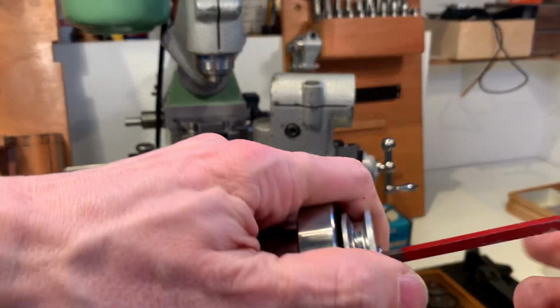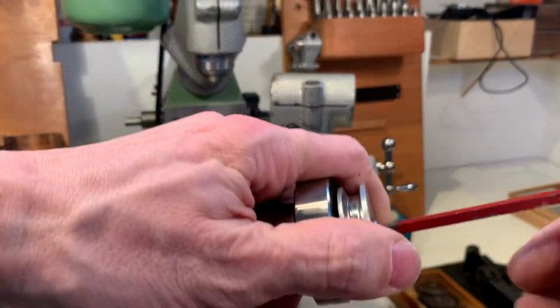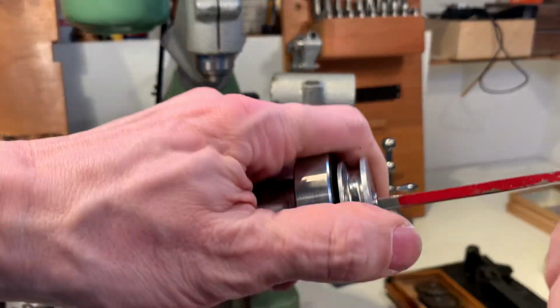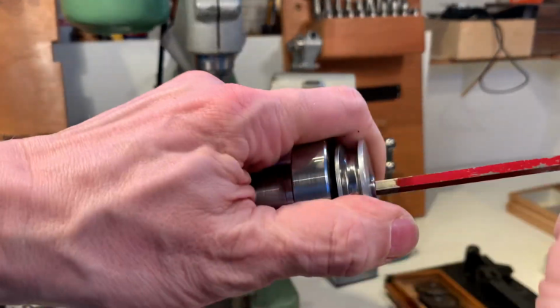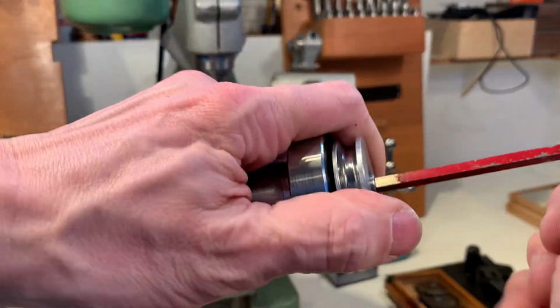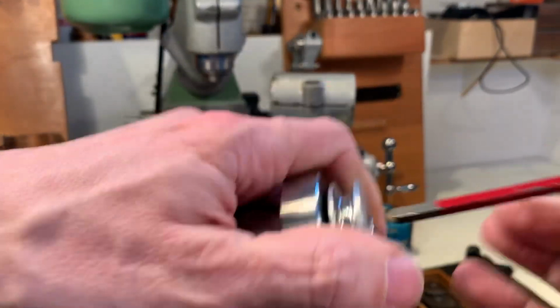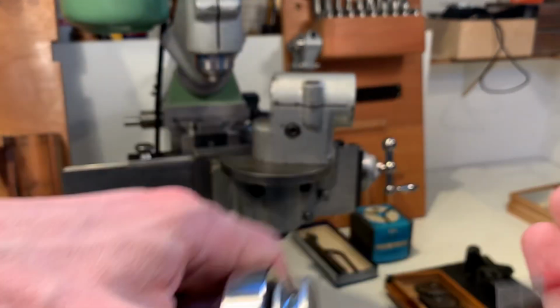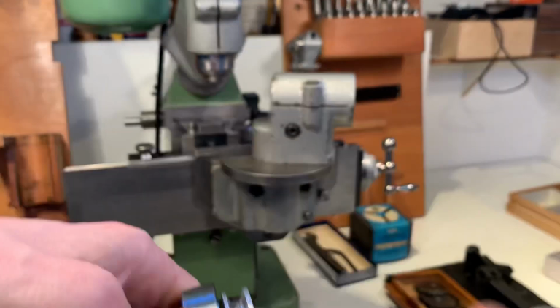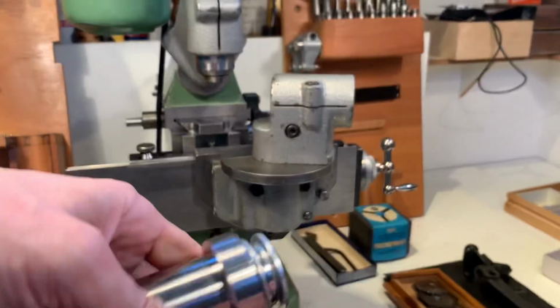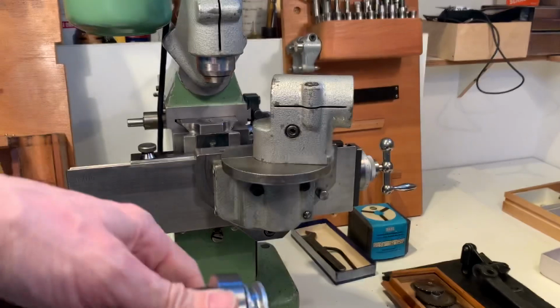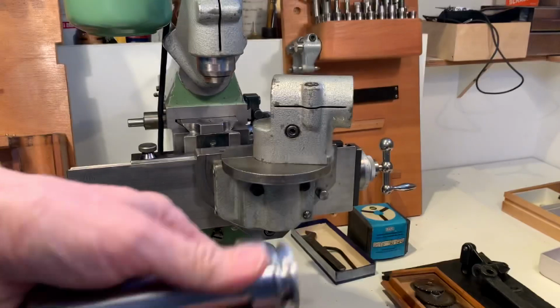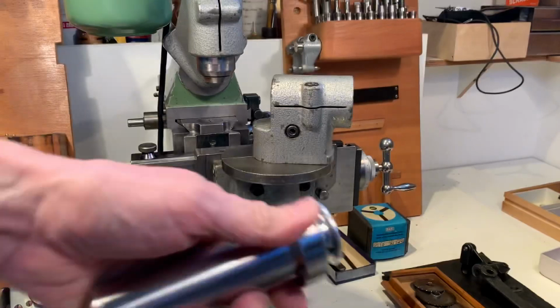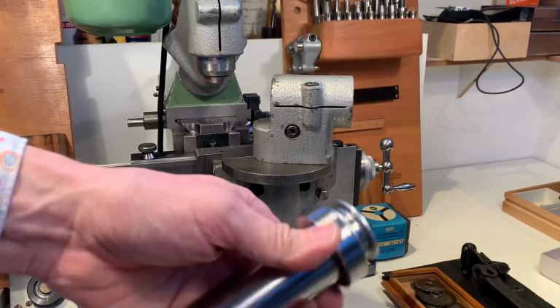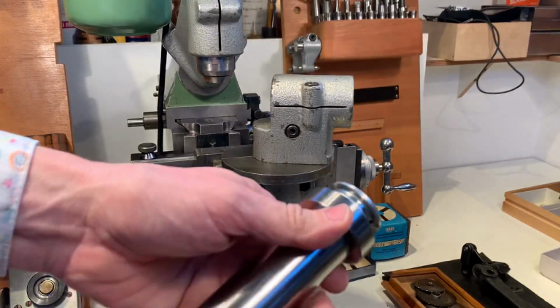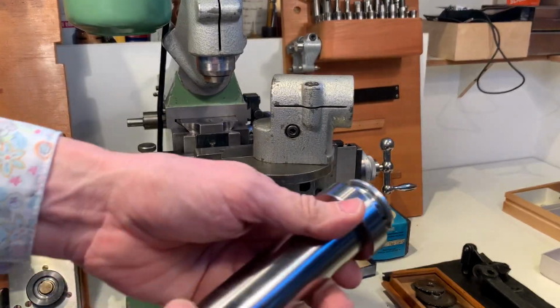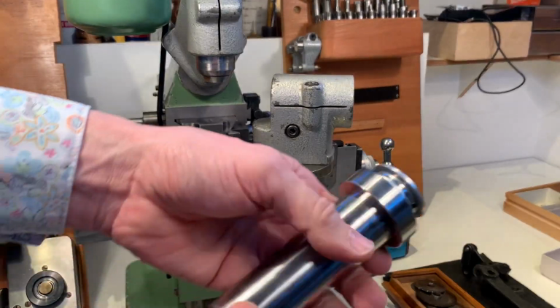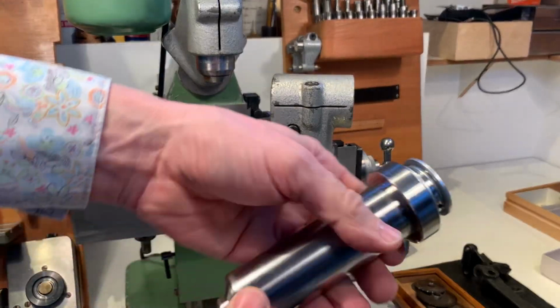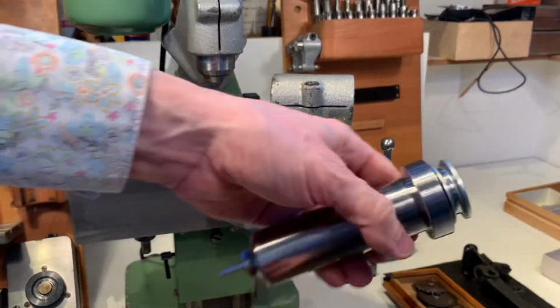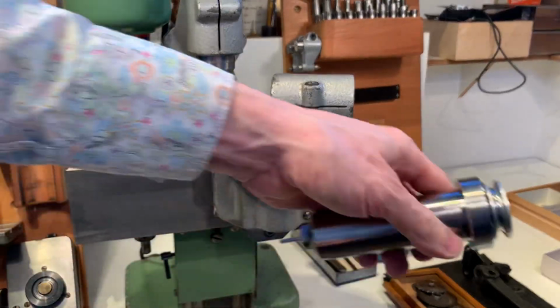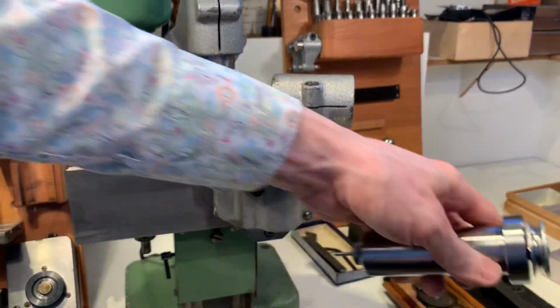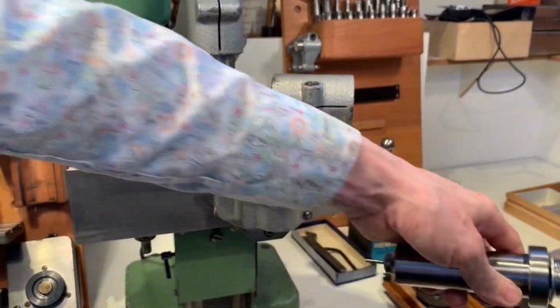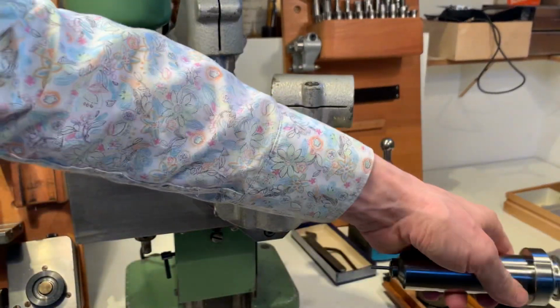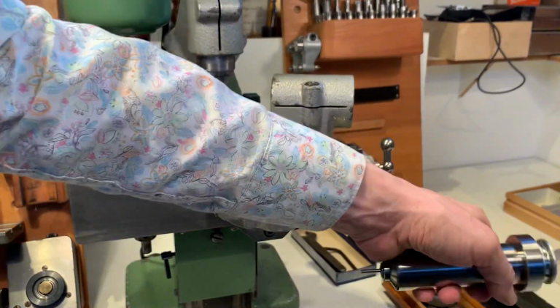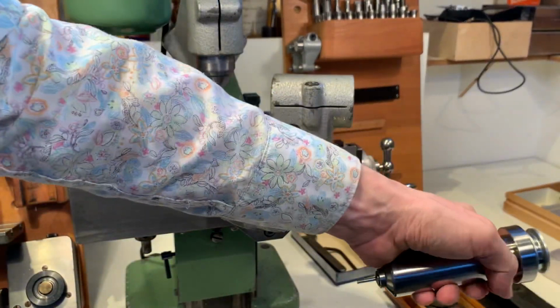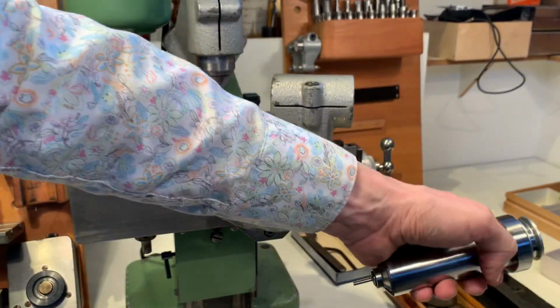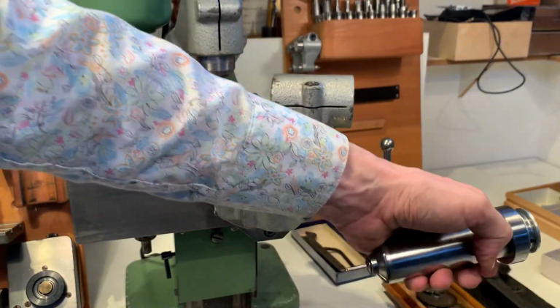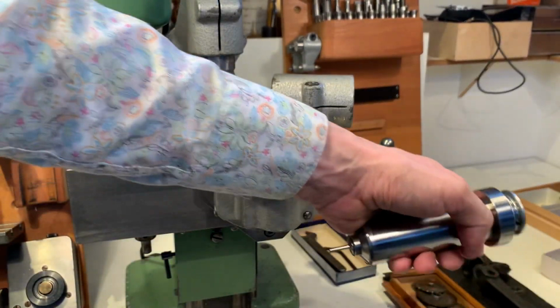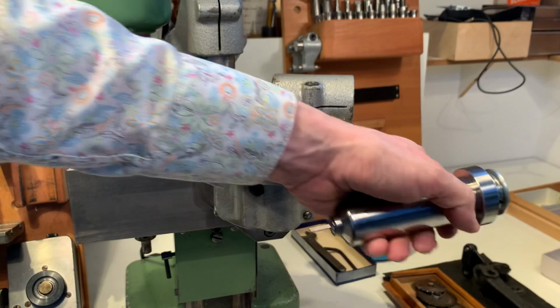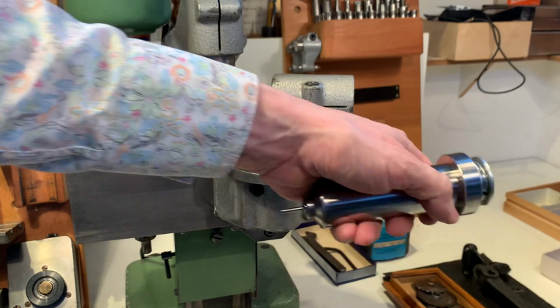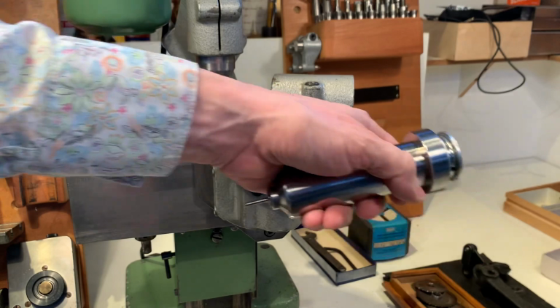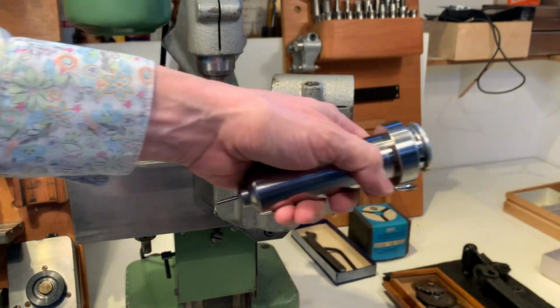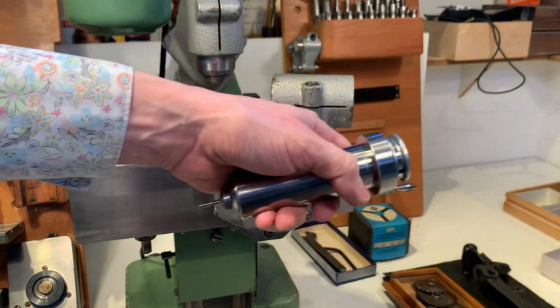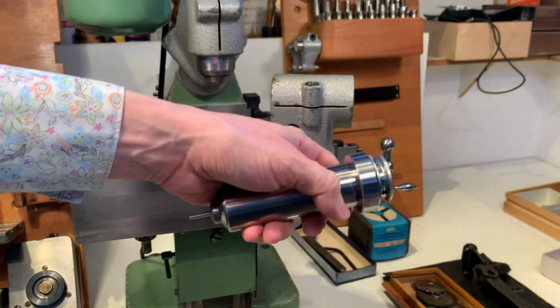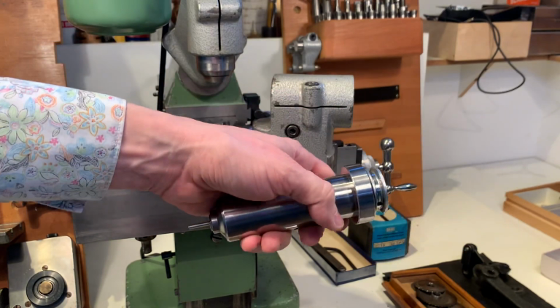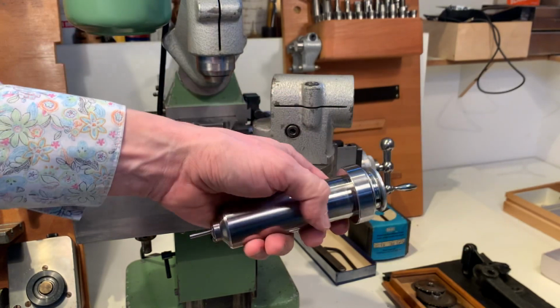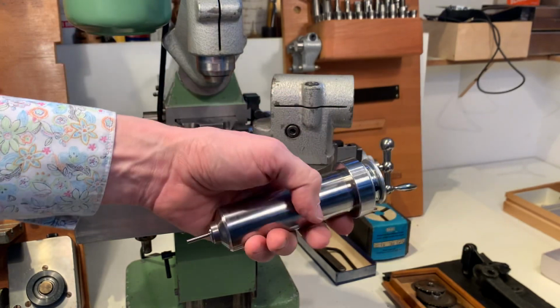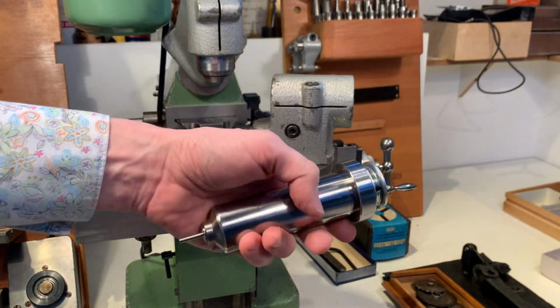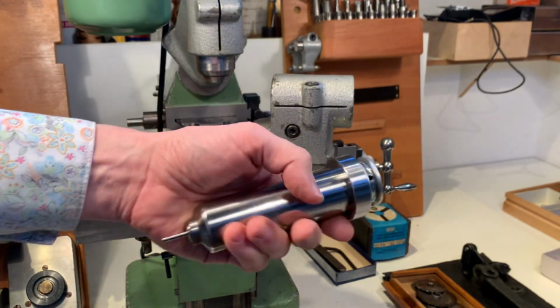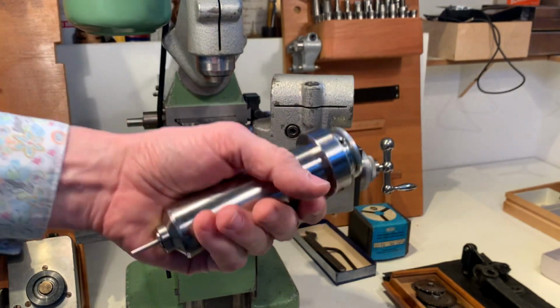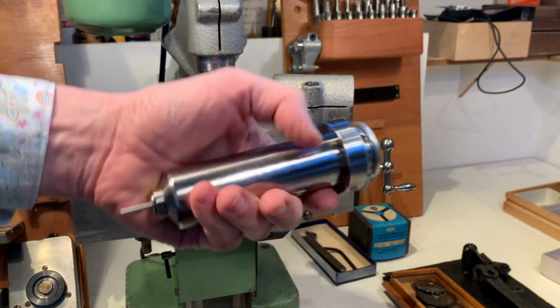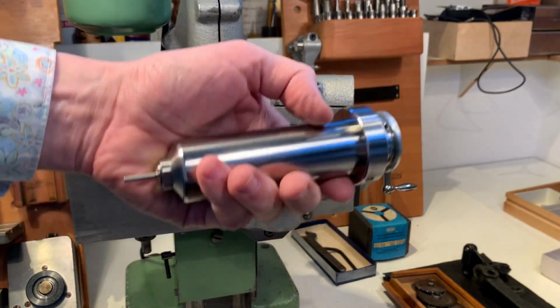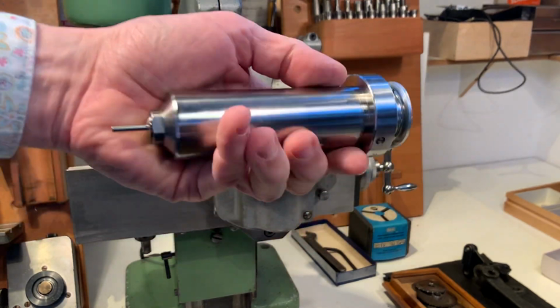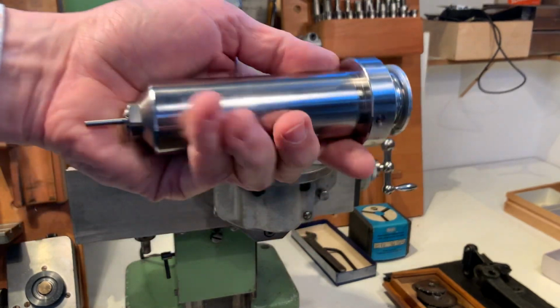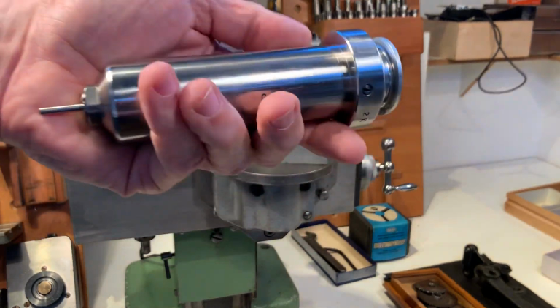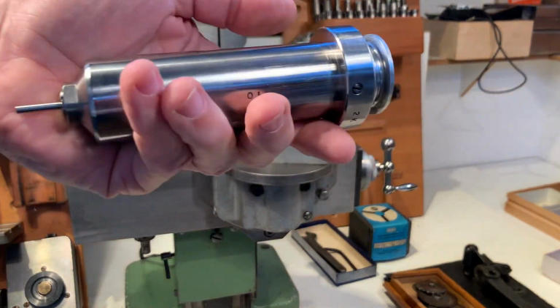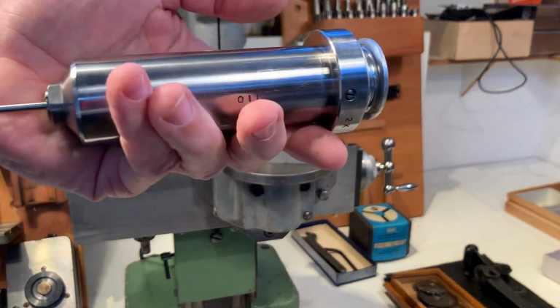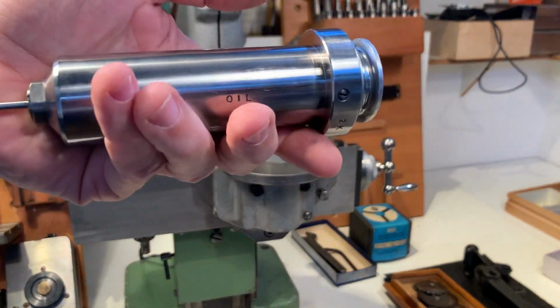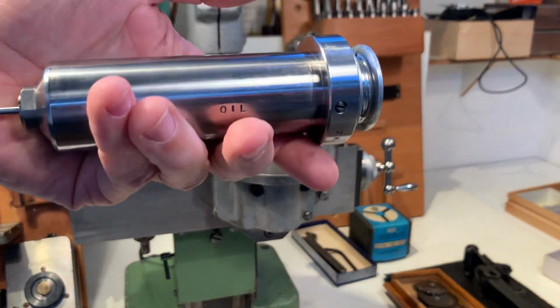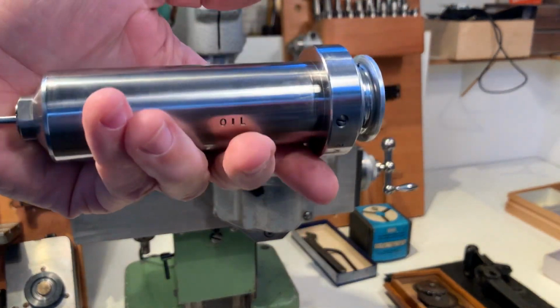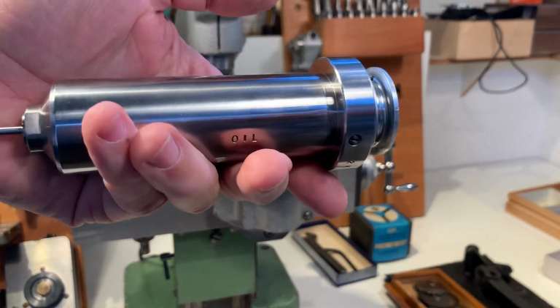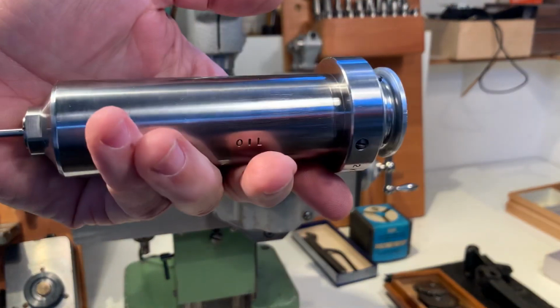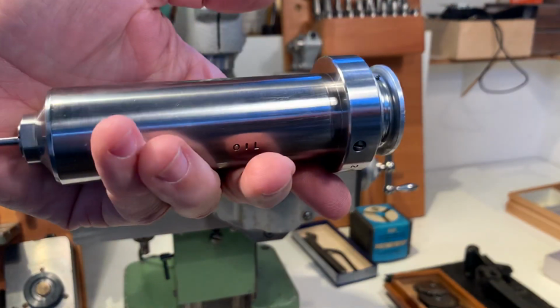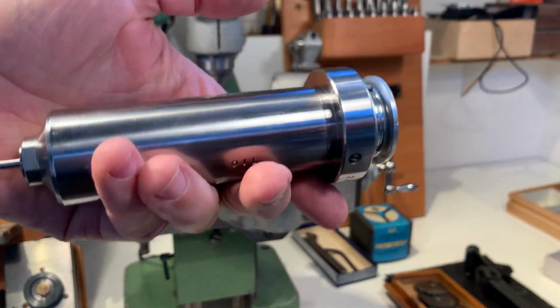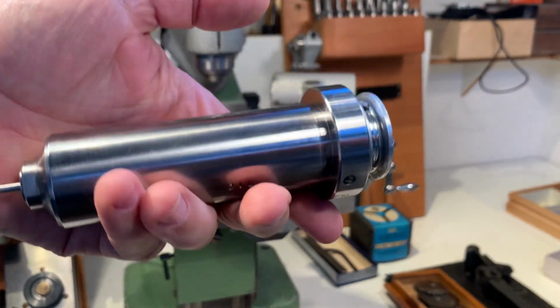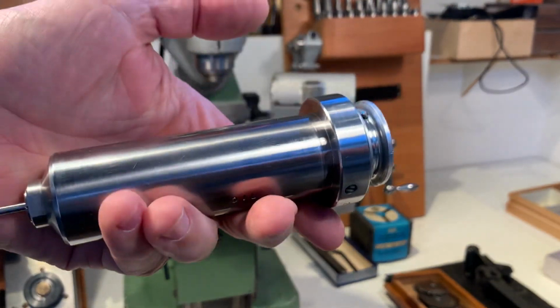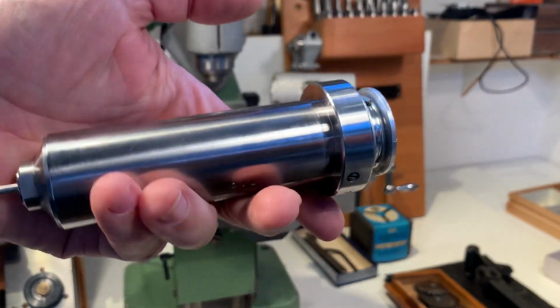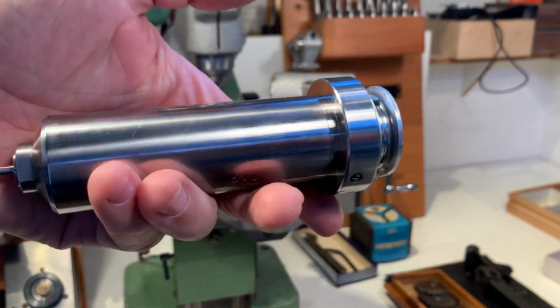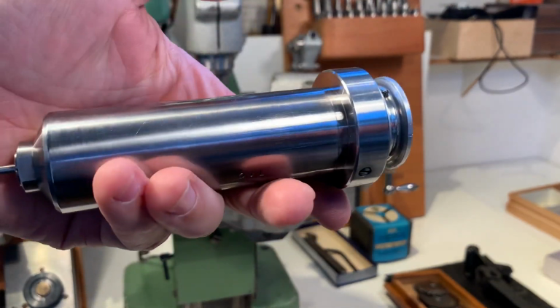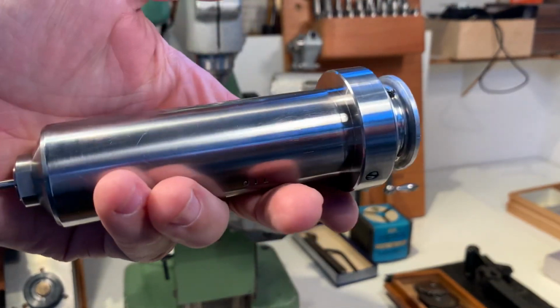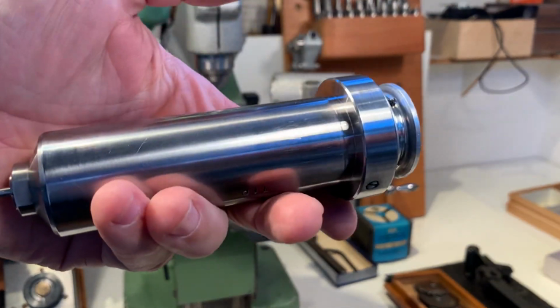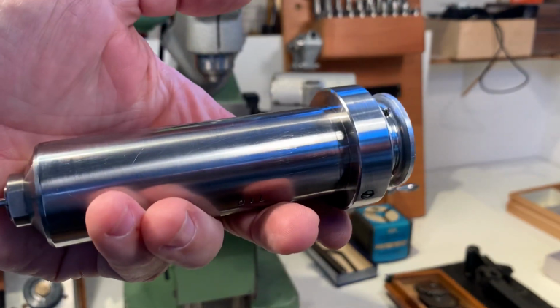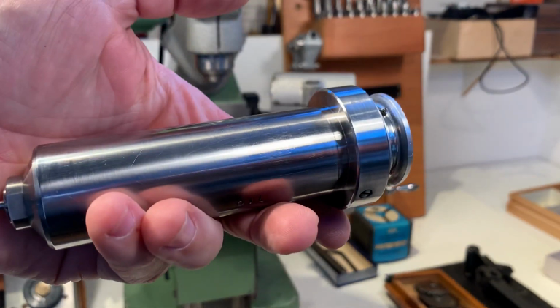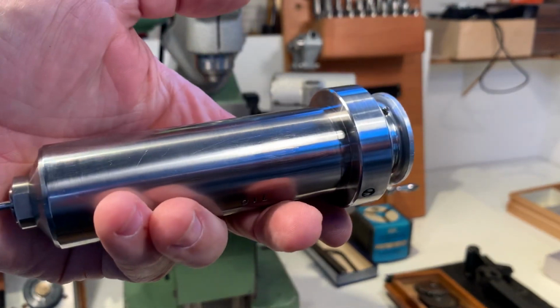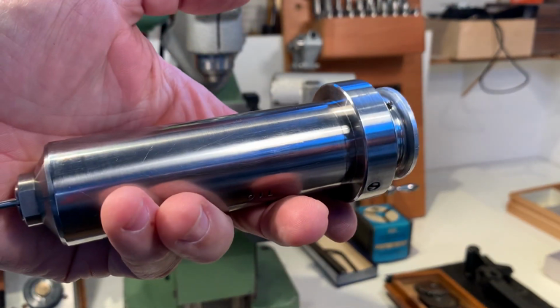In this sale the motor is included. Thank you for watching.